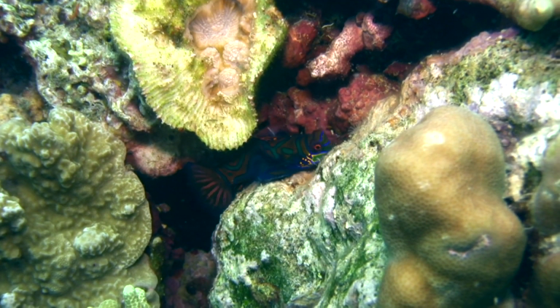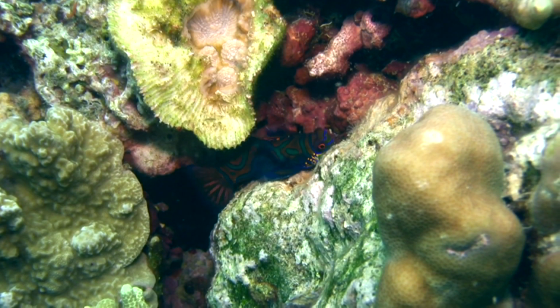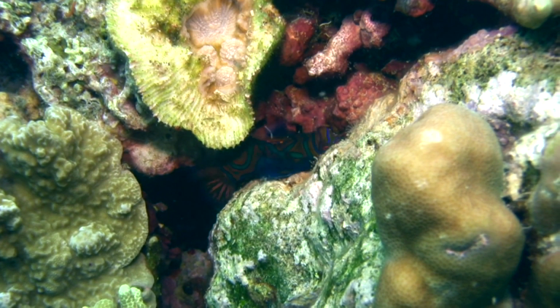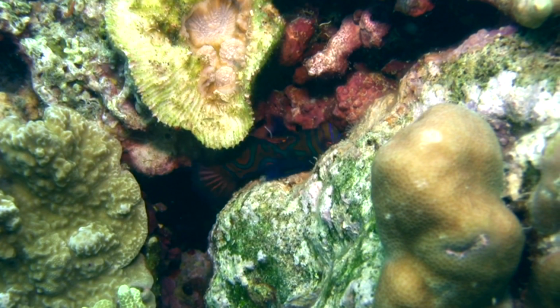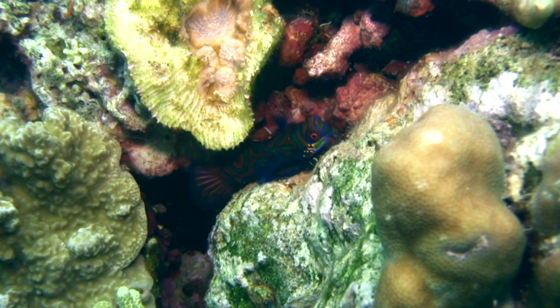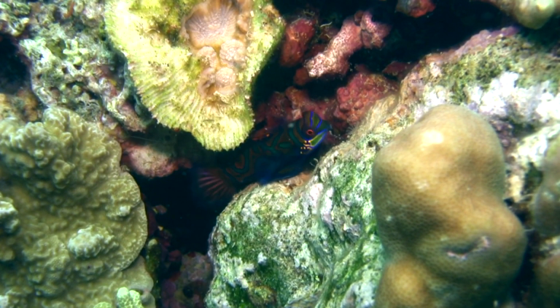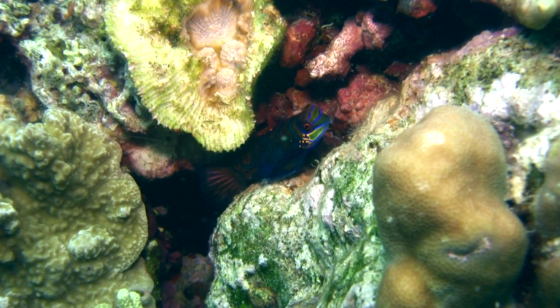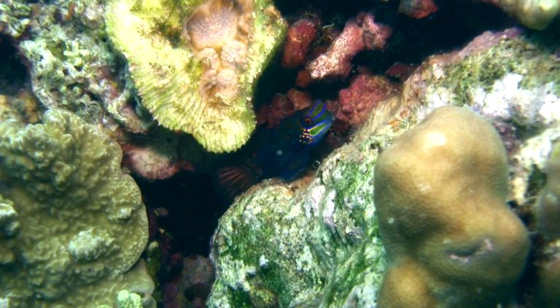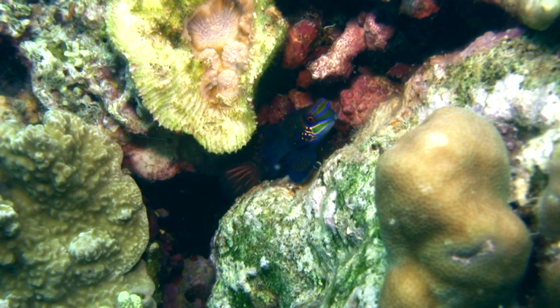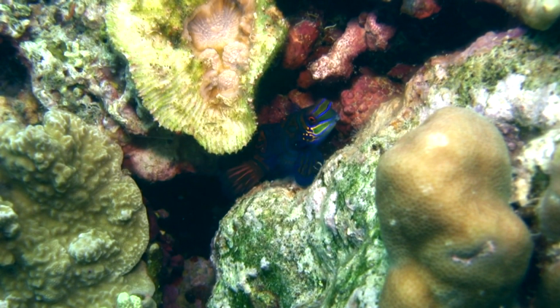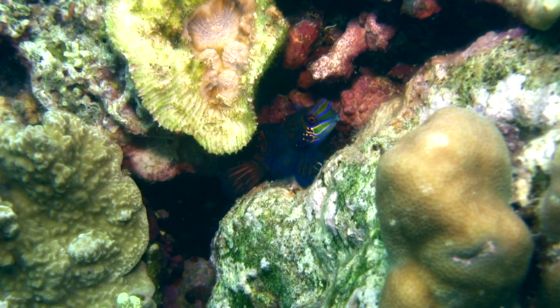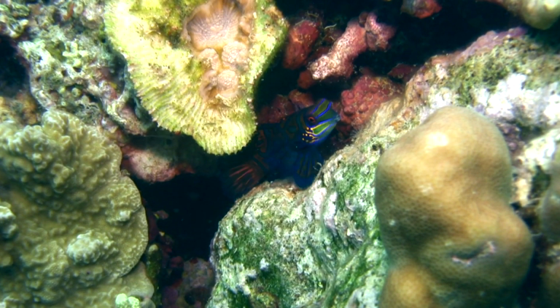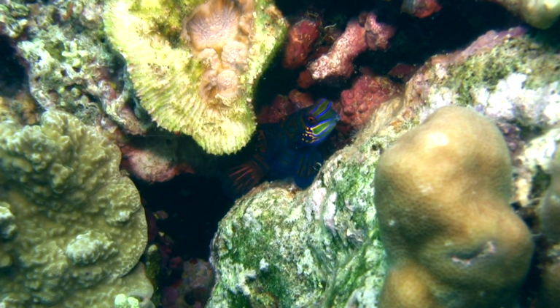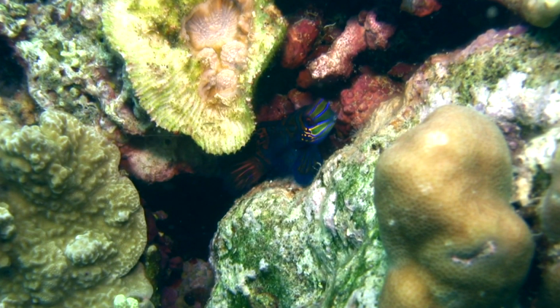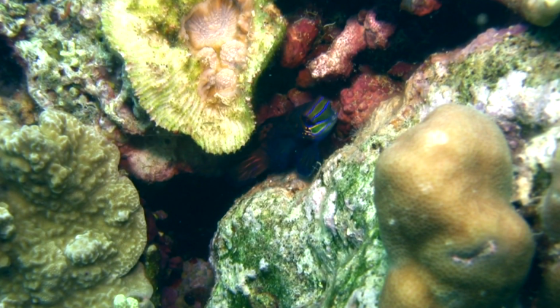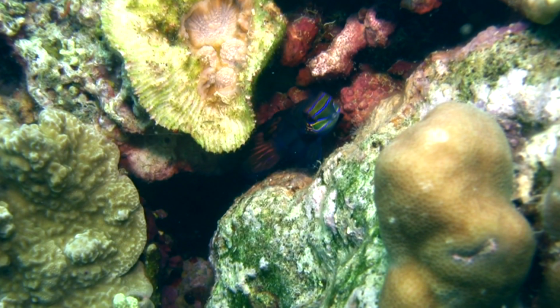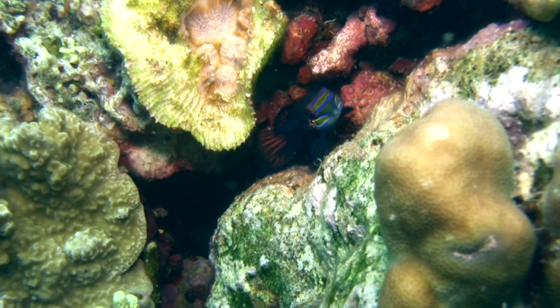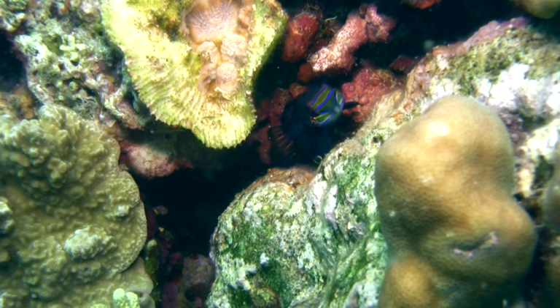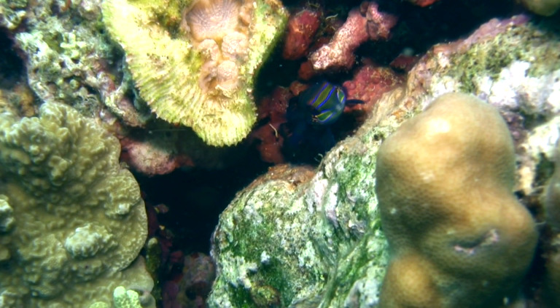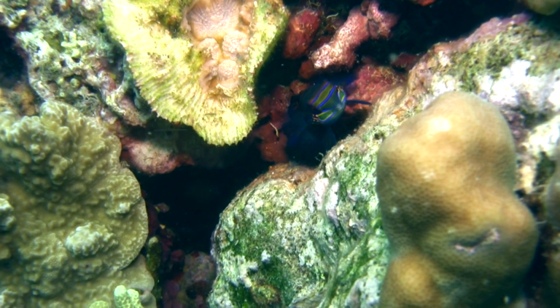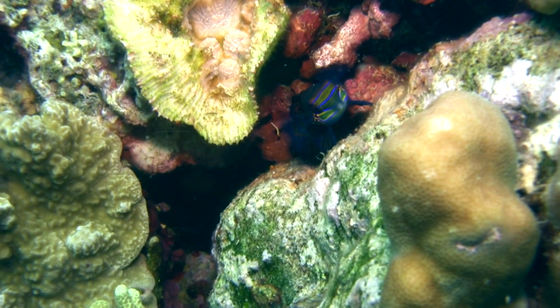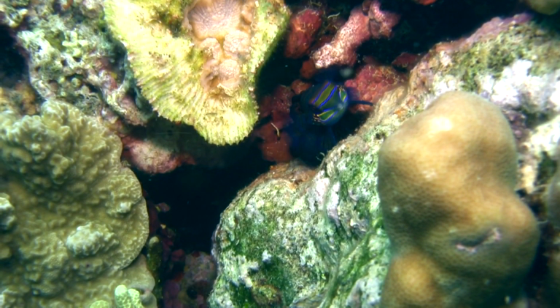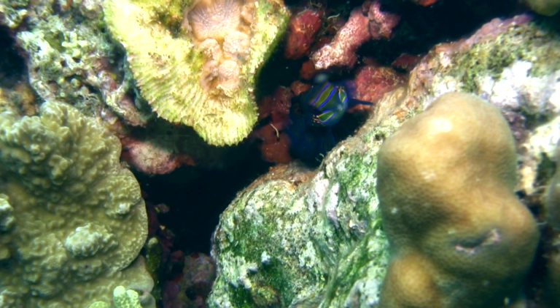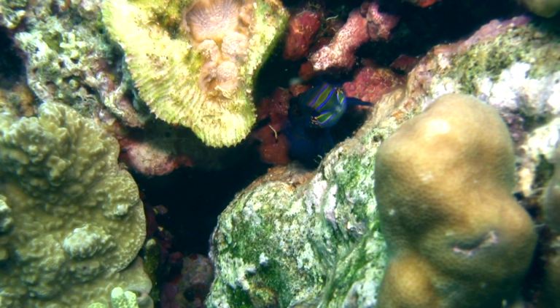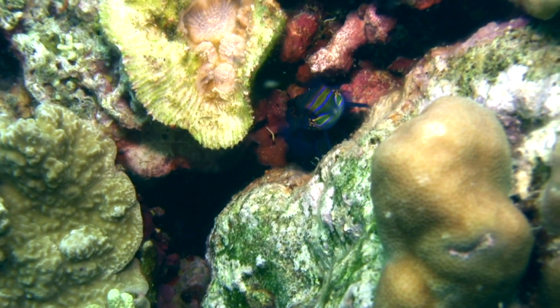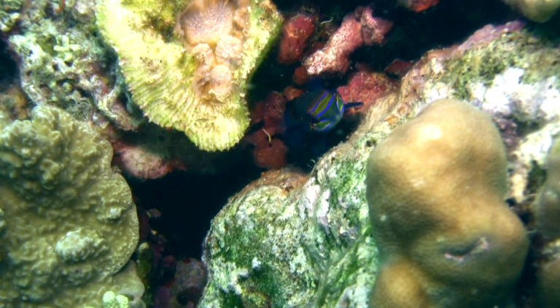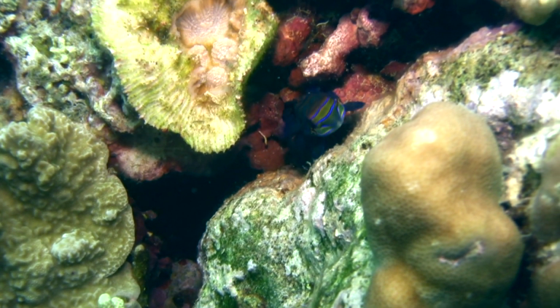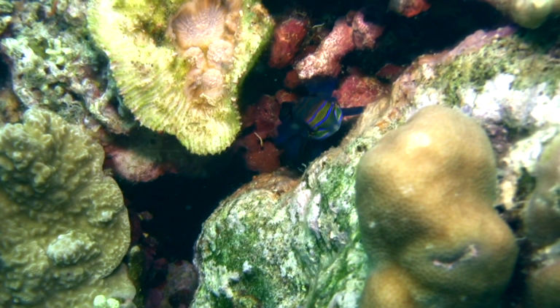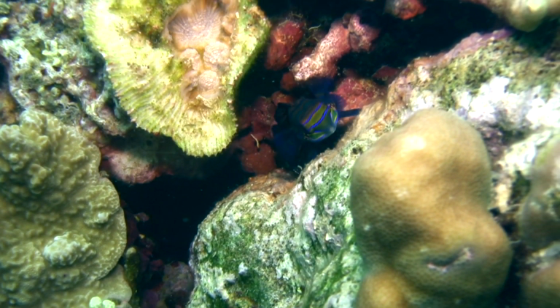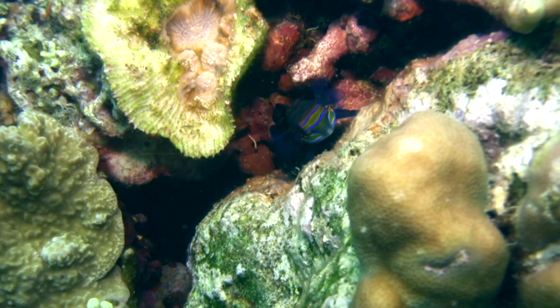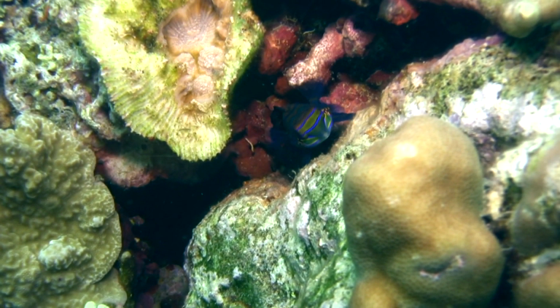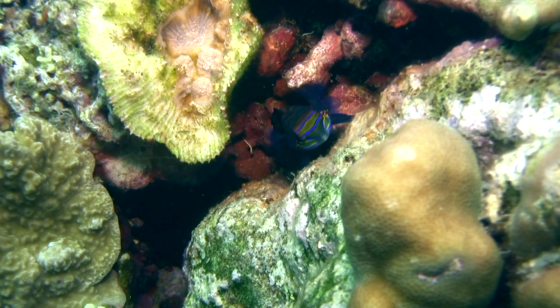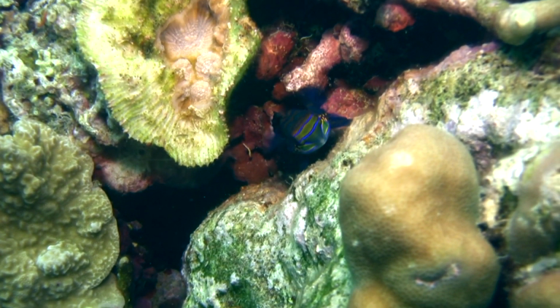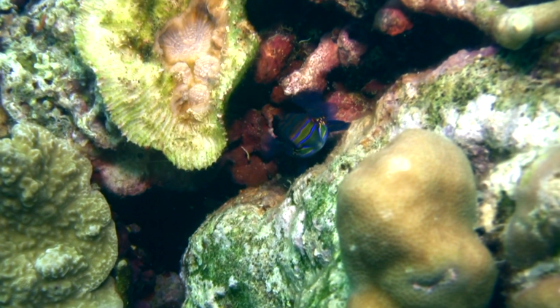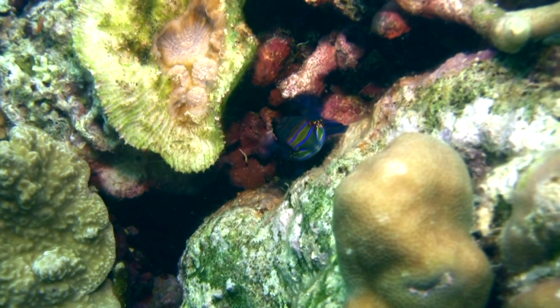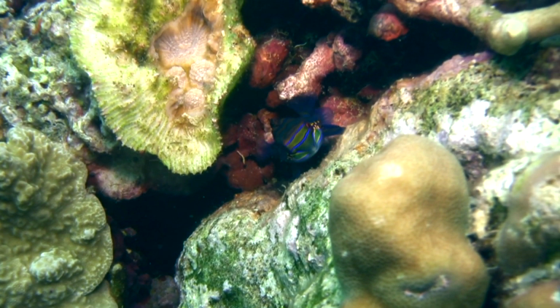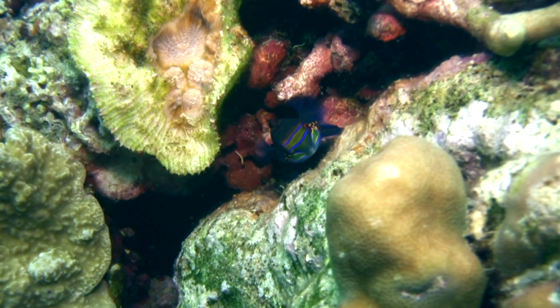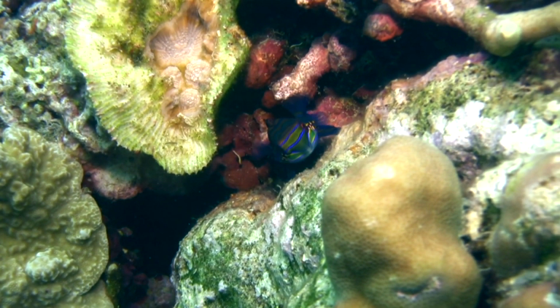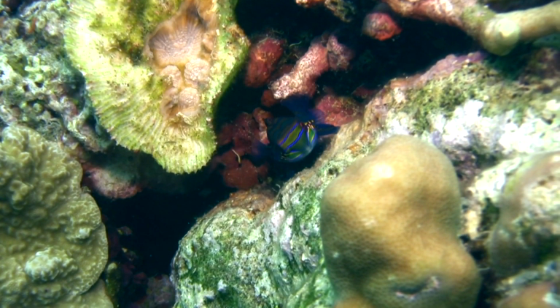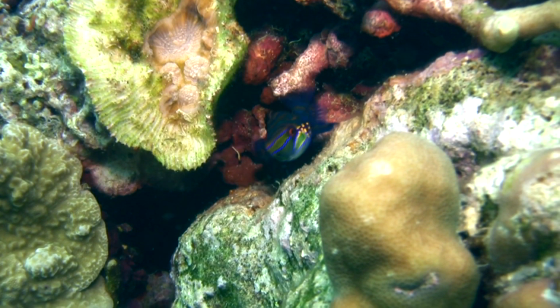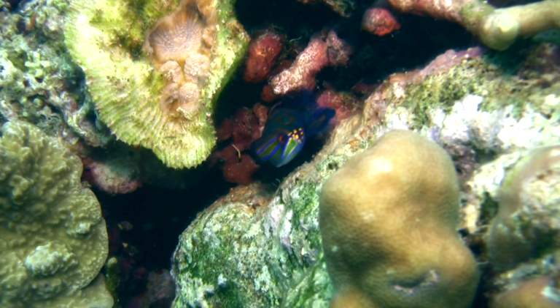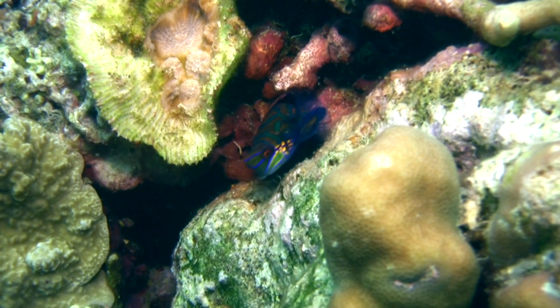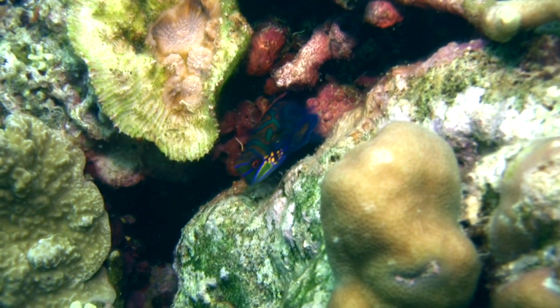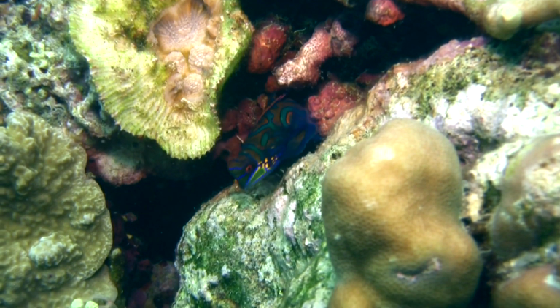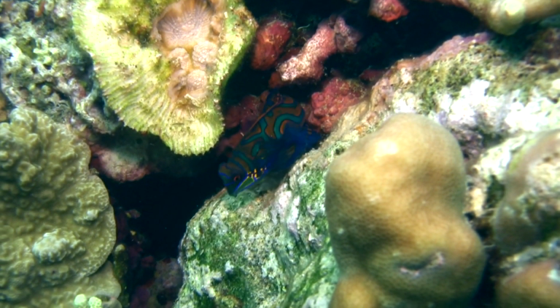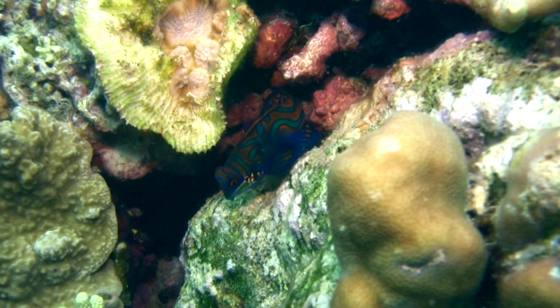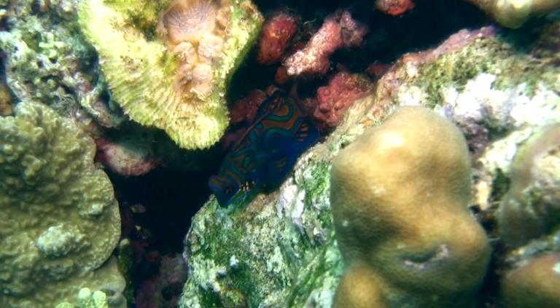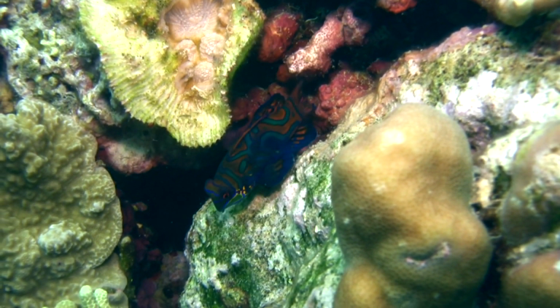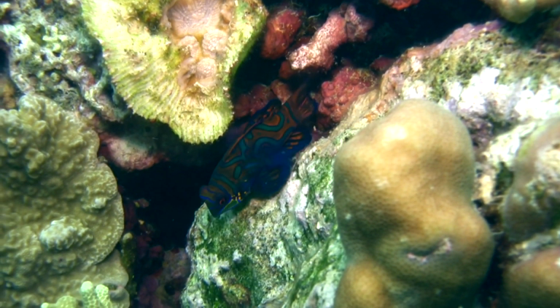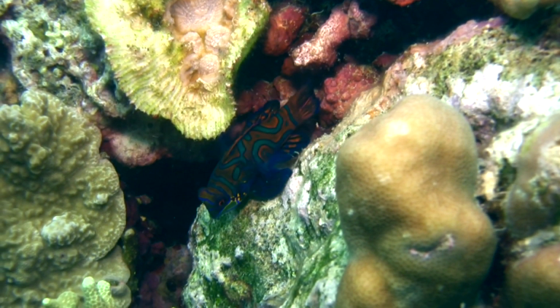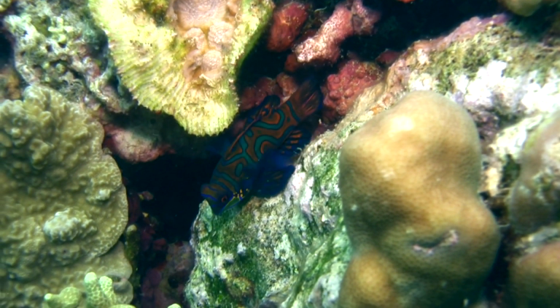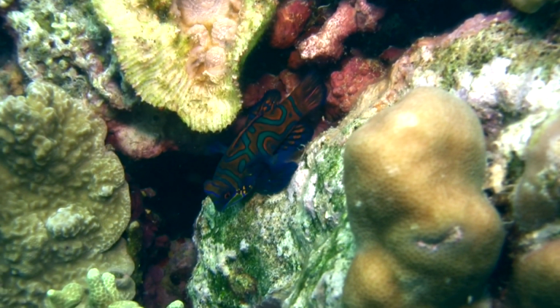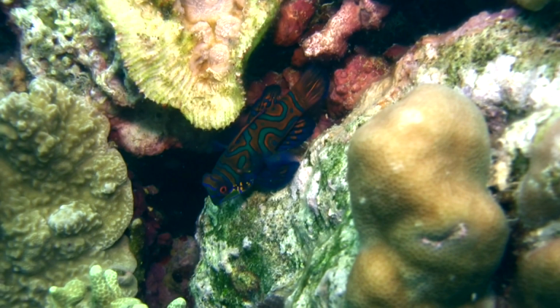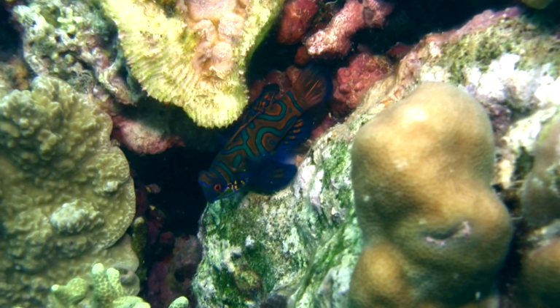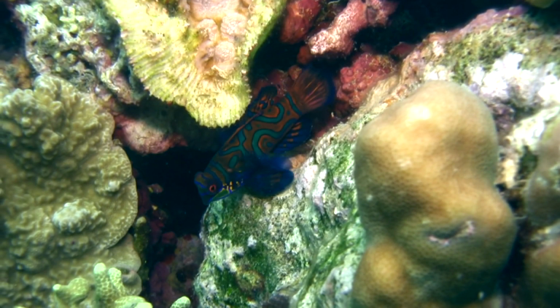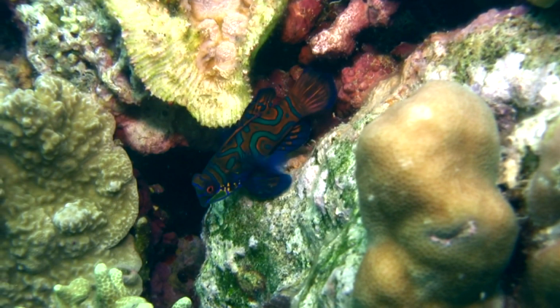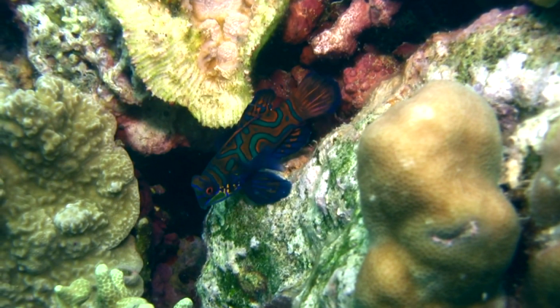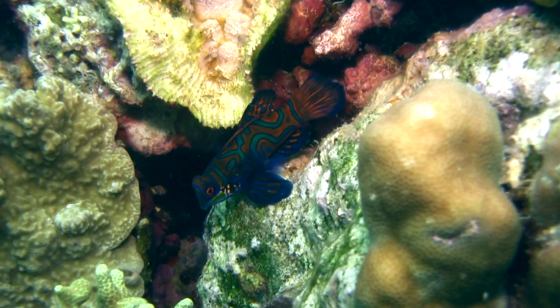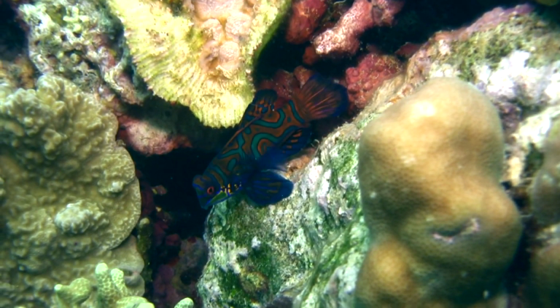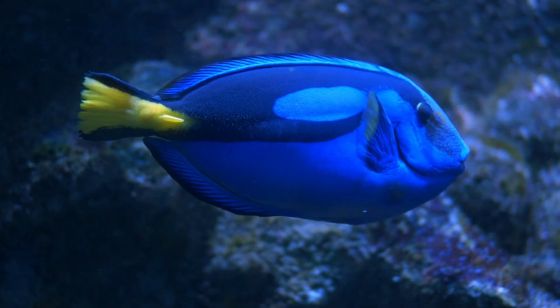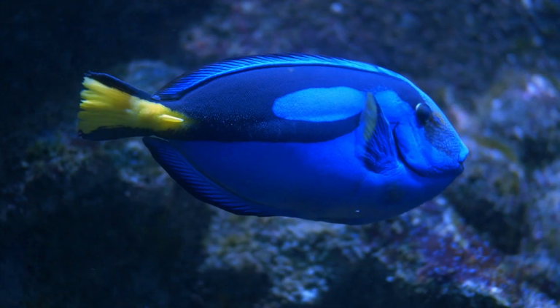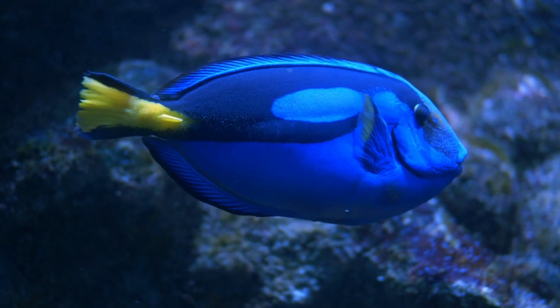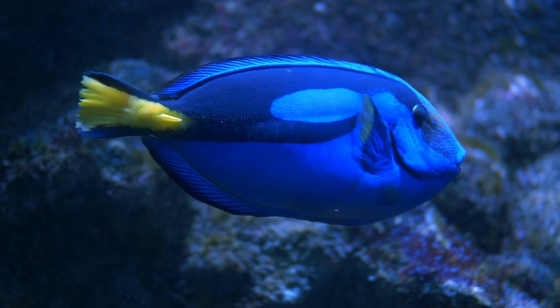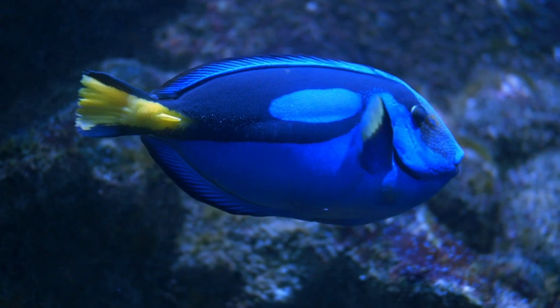Mandarinfish, distinguished by their striking blue, orange, and green patterns, resembling a painted canvas. Blue Tang,